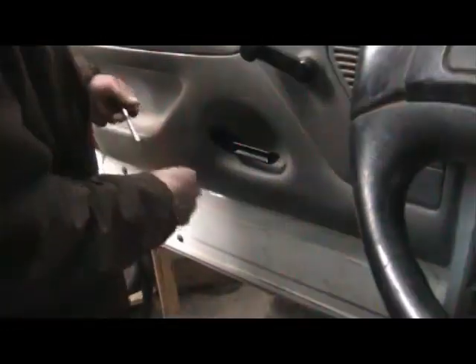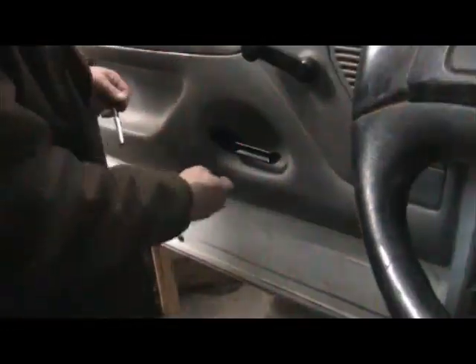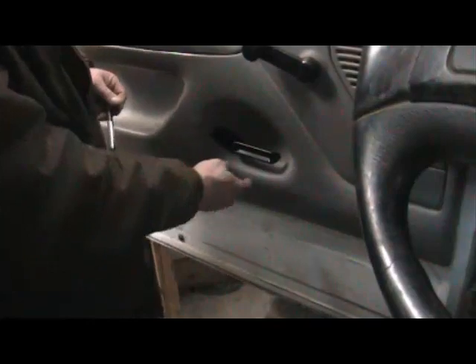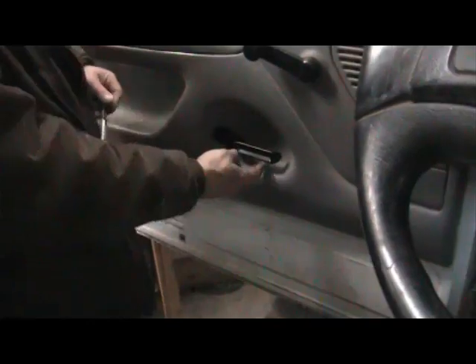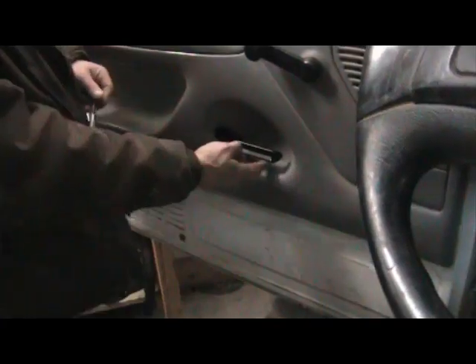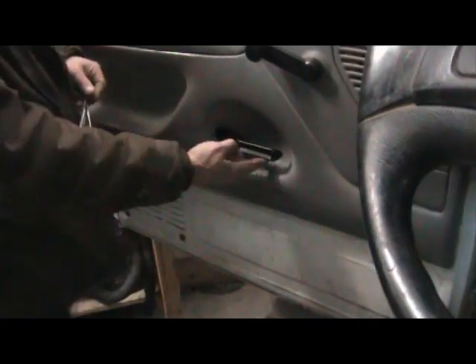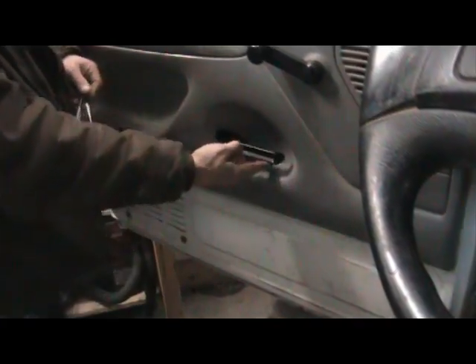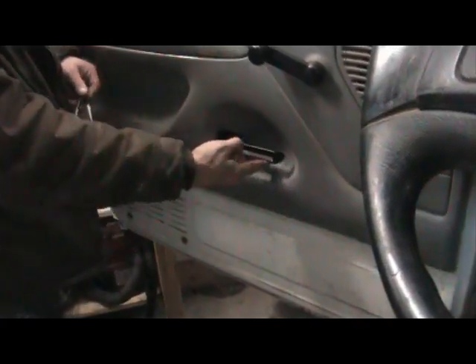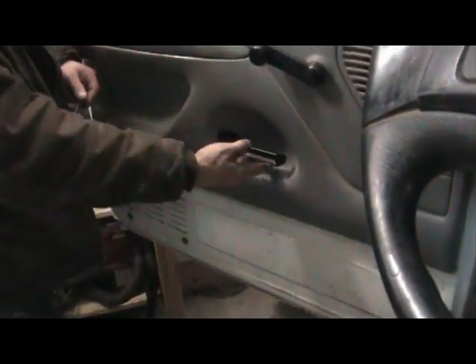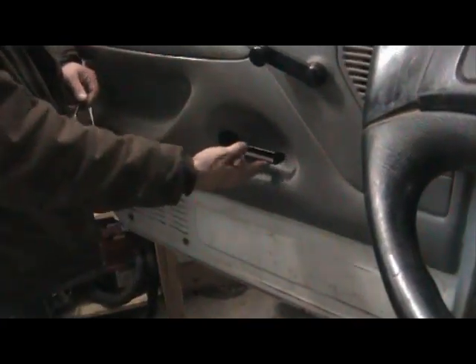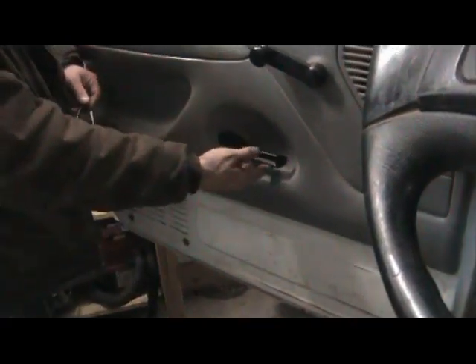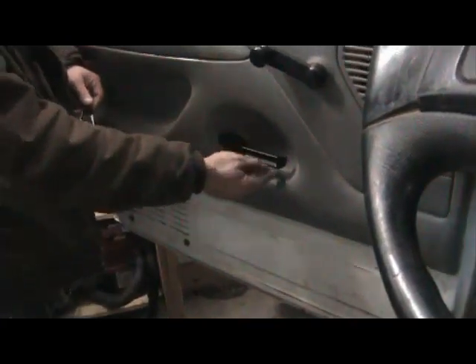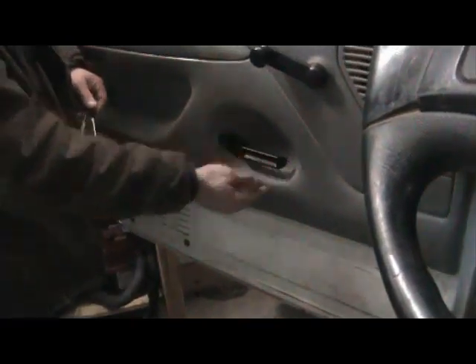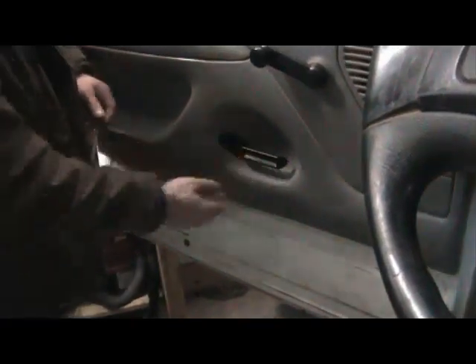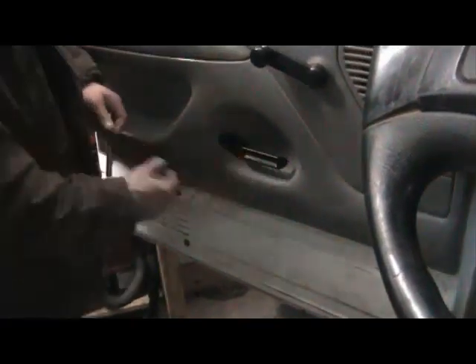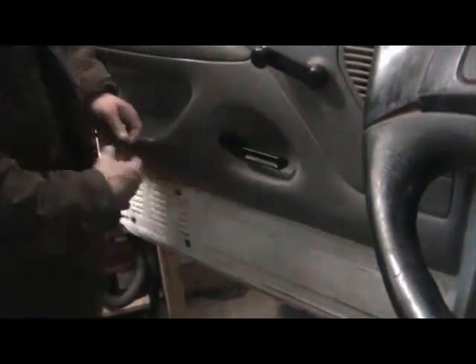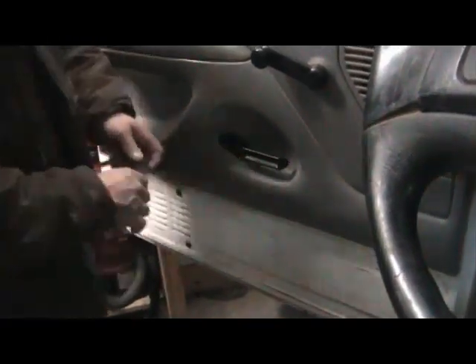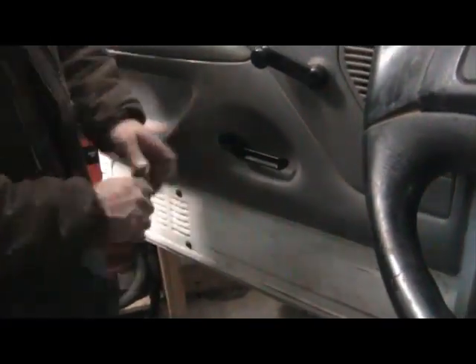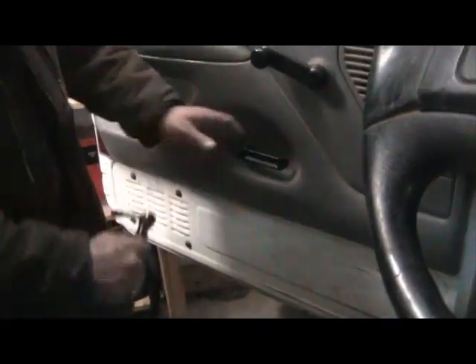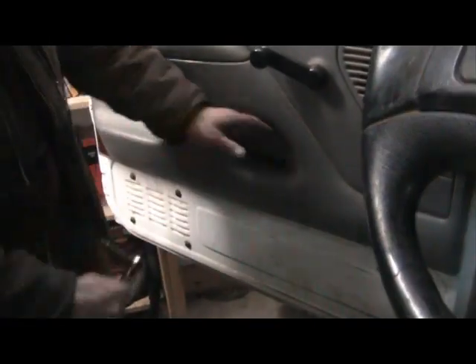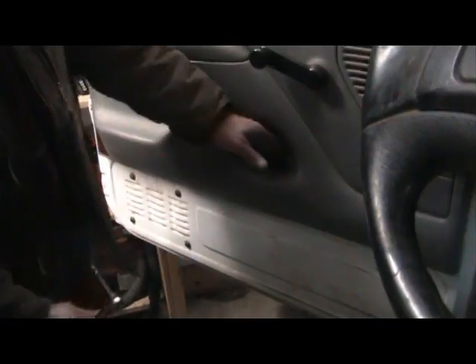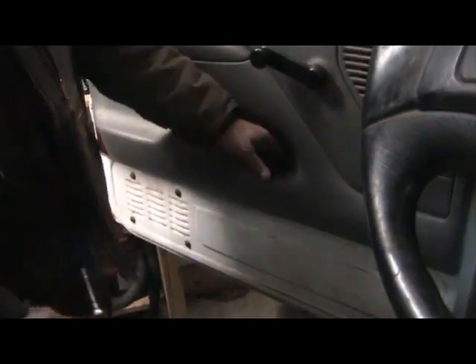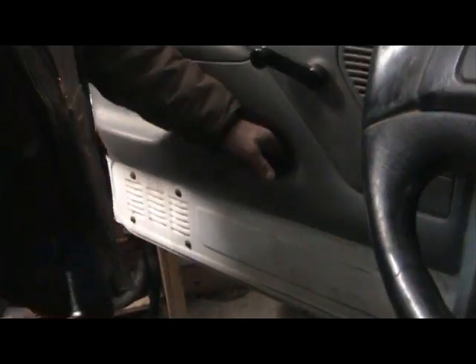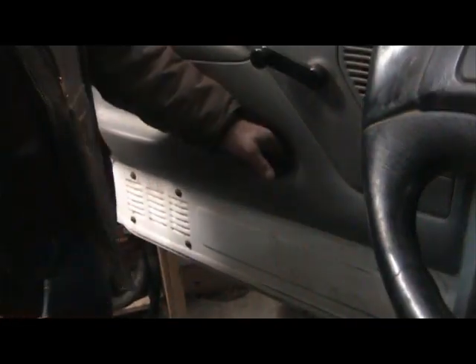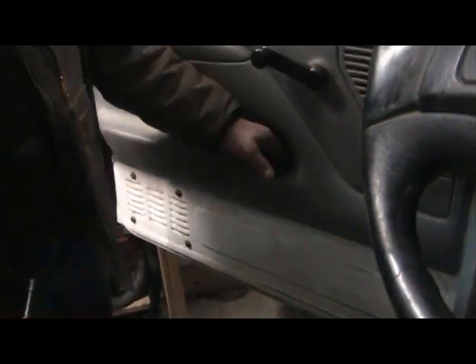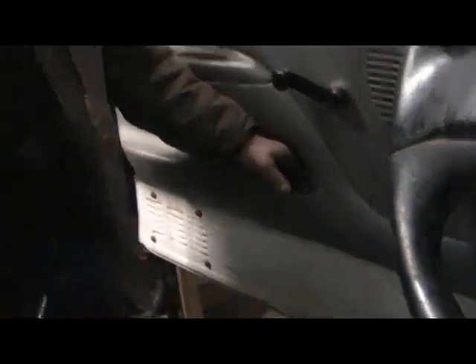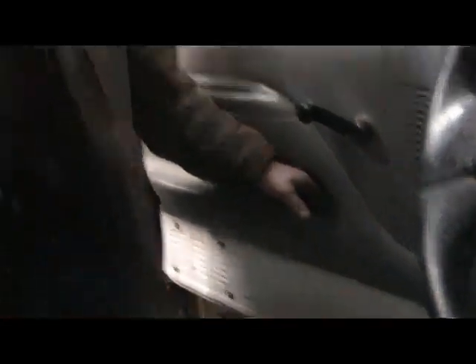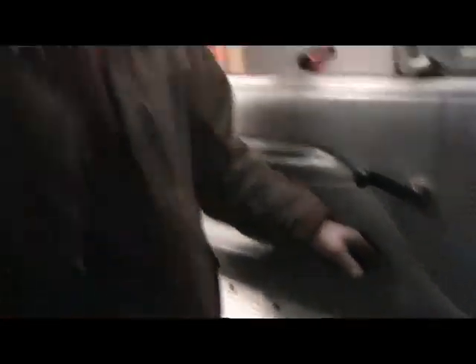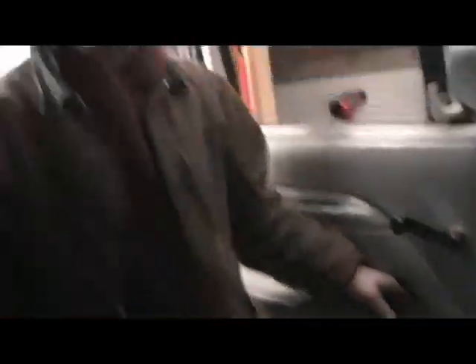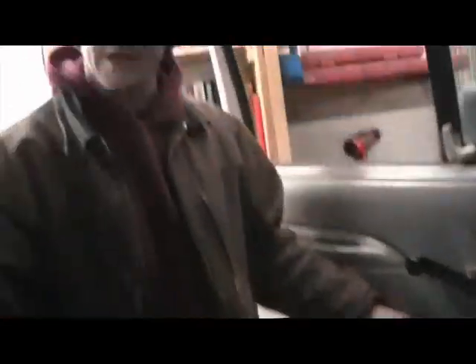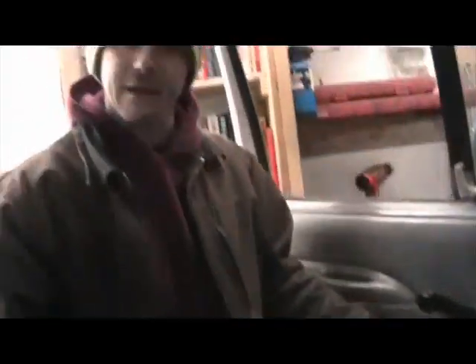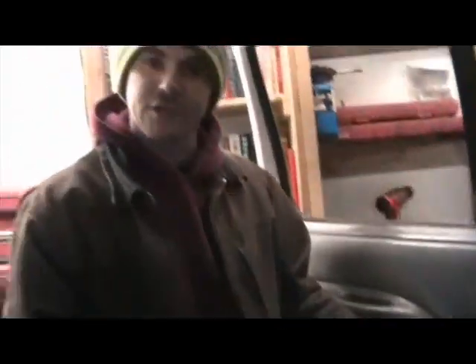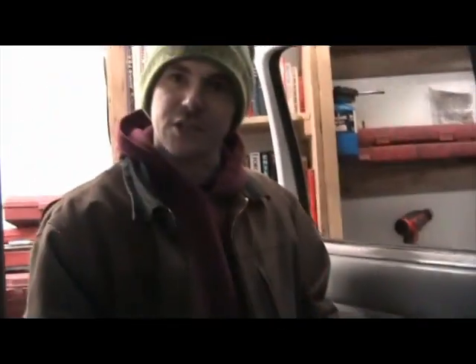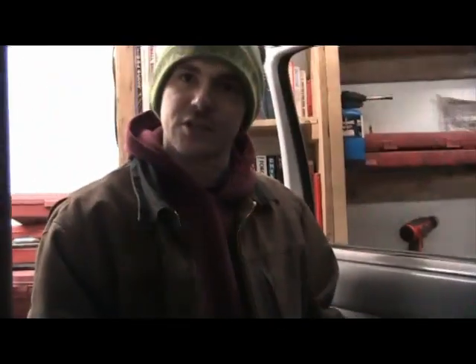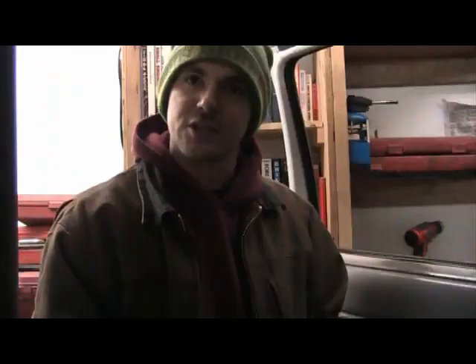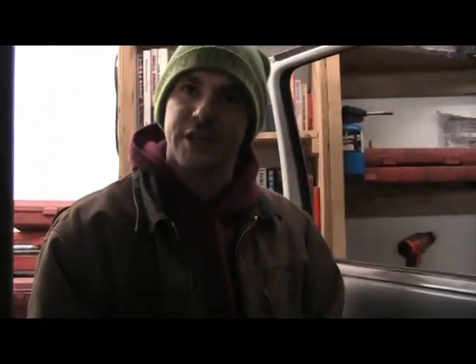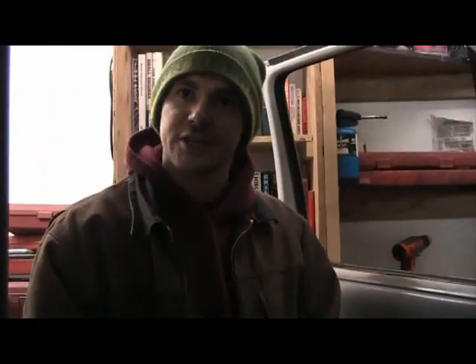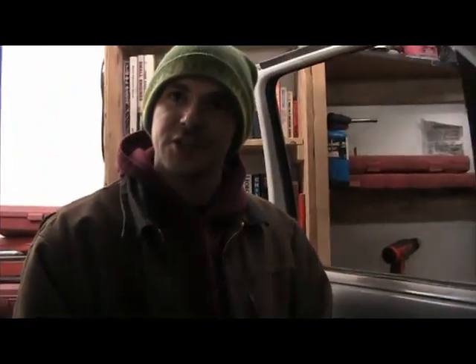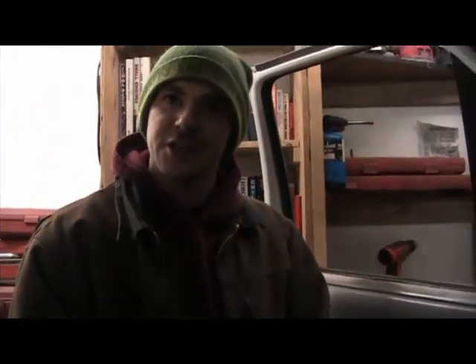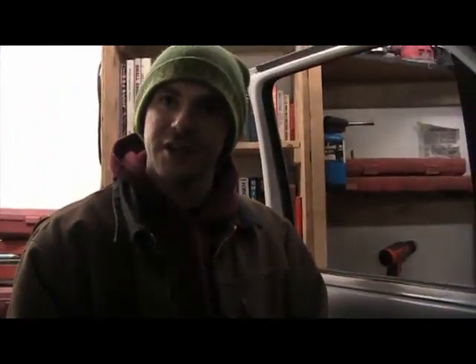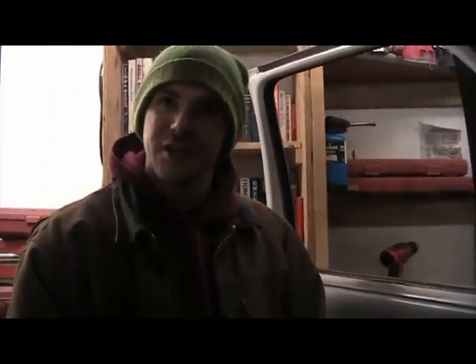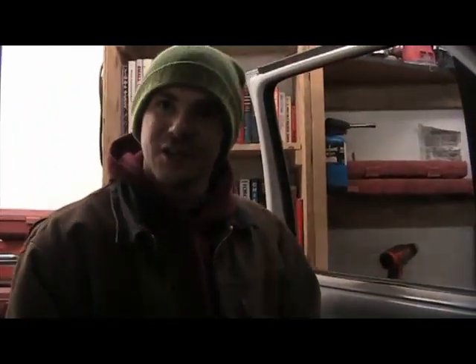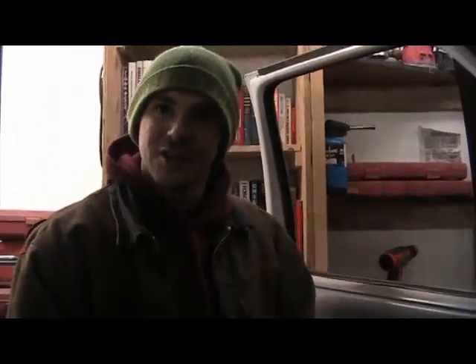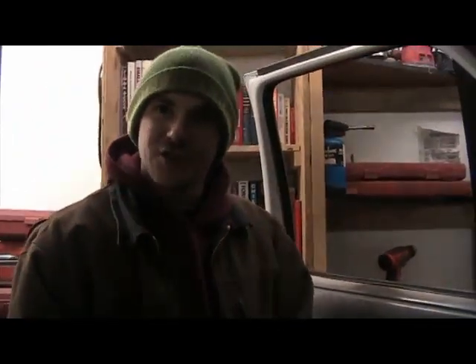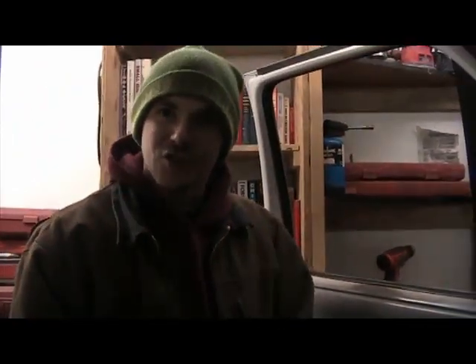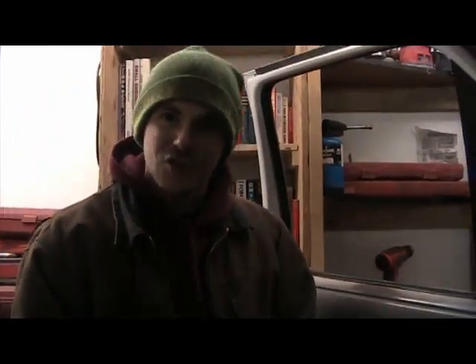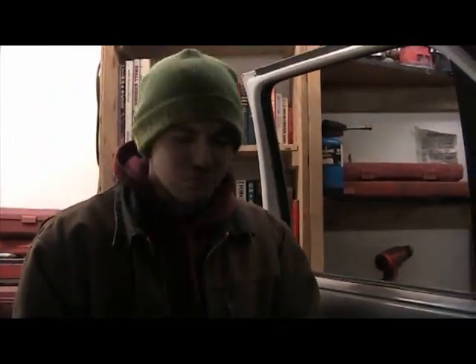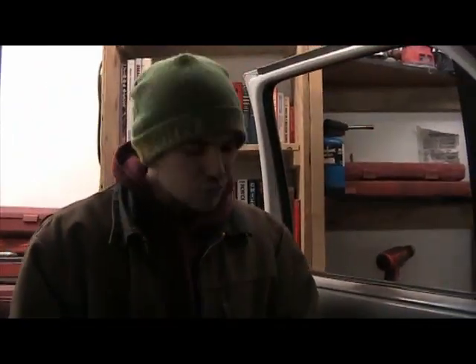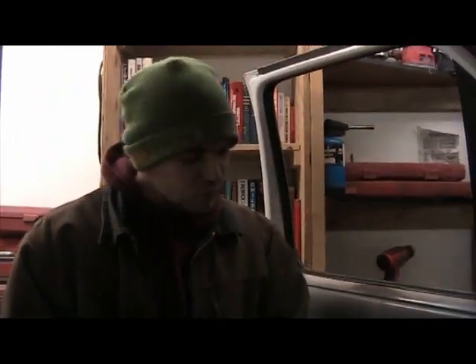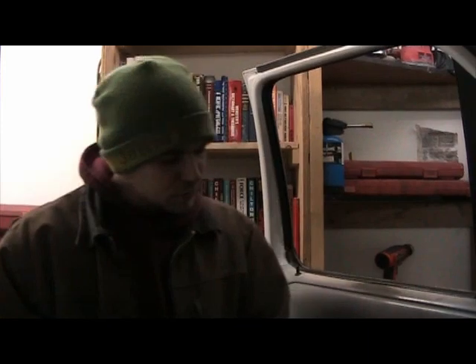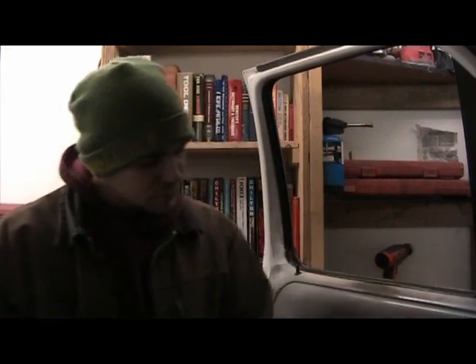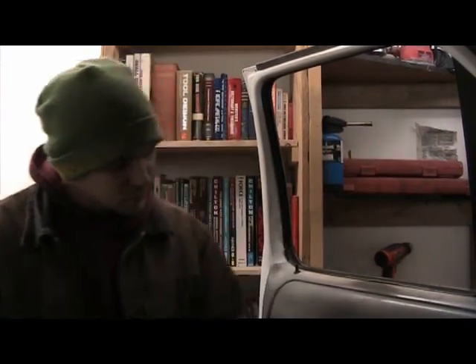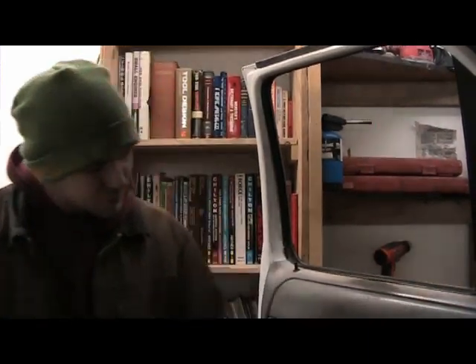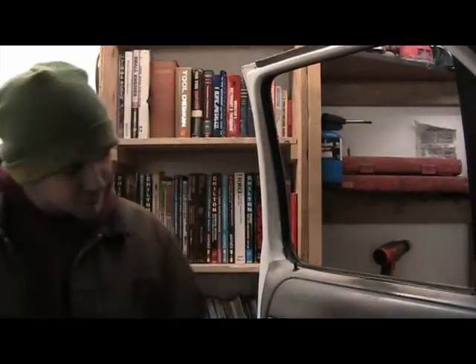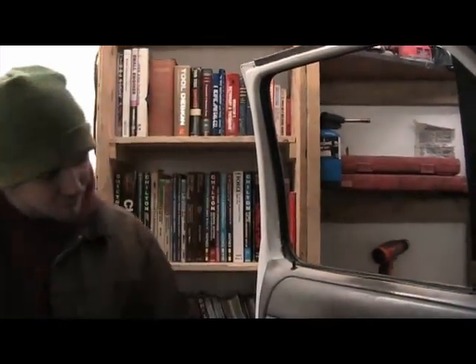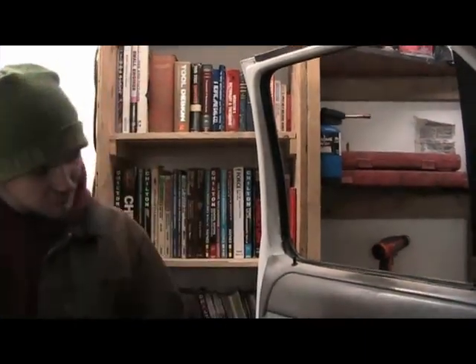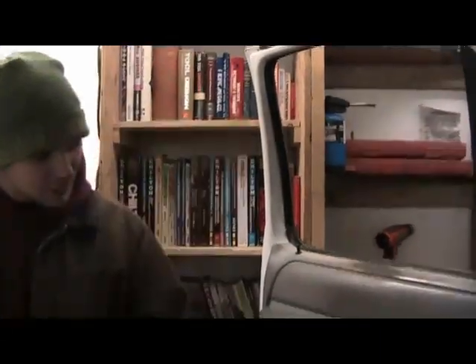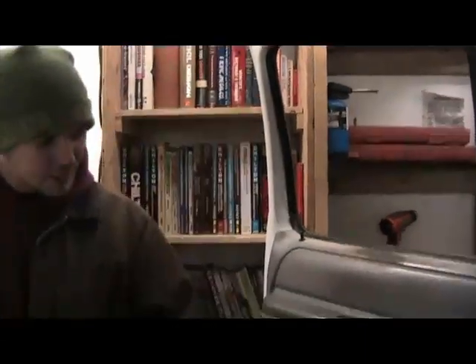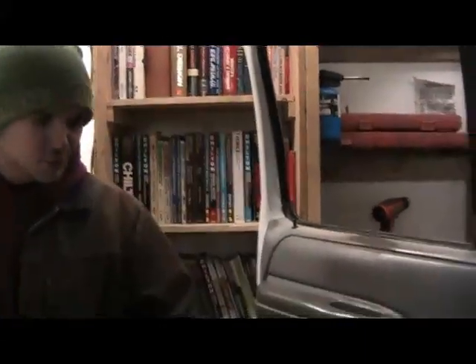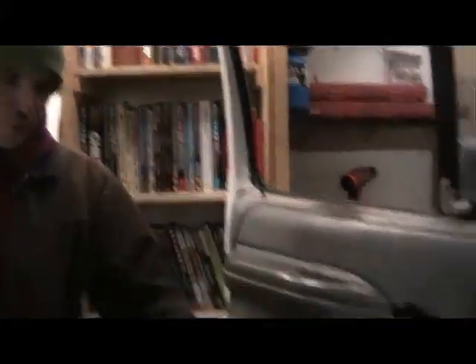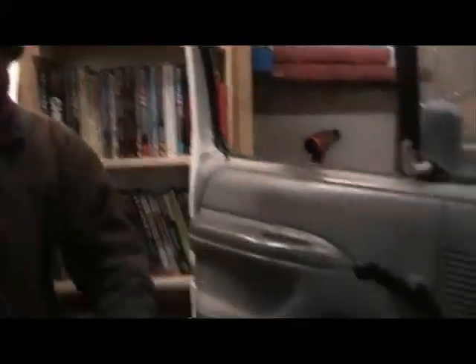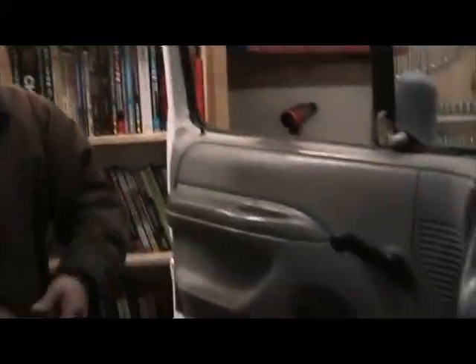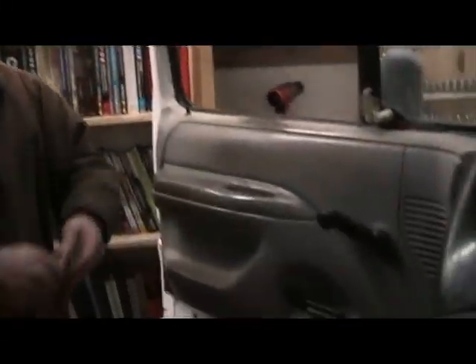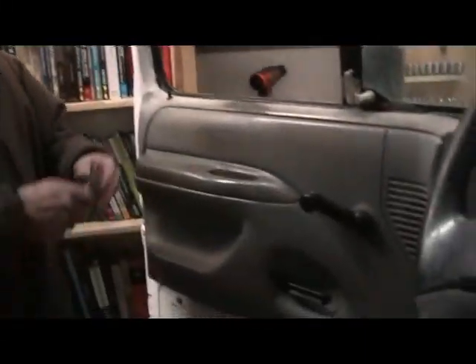There we go. Get that all tightened up and what you have is a sexy, smooth looking black door handle.